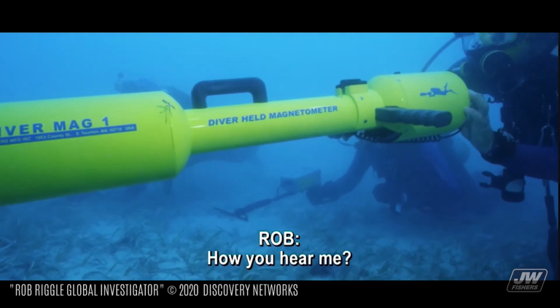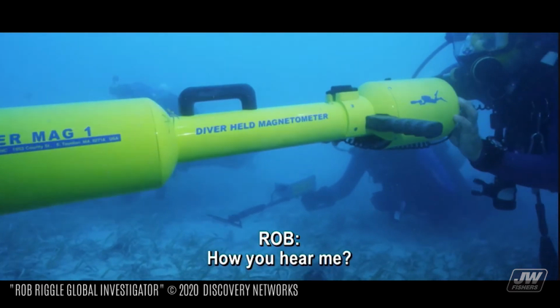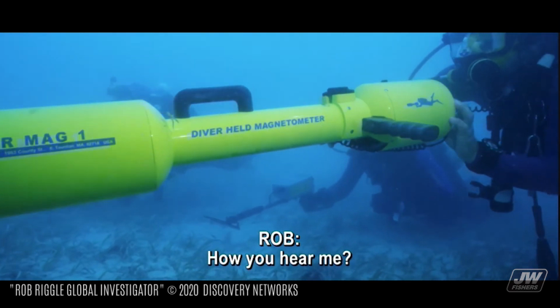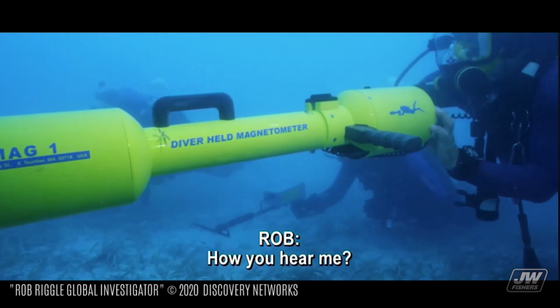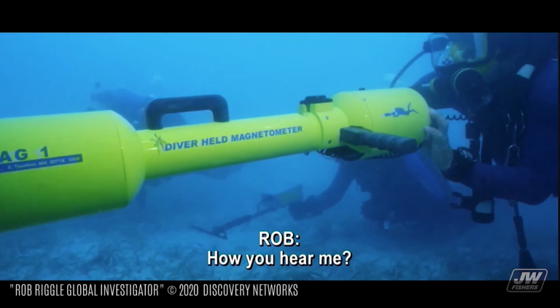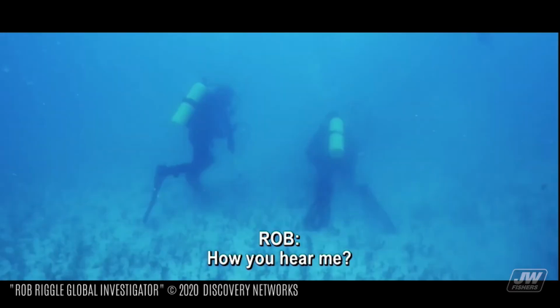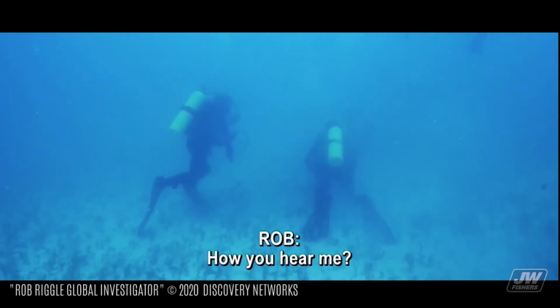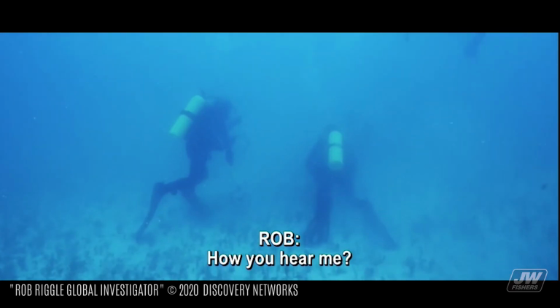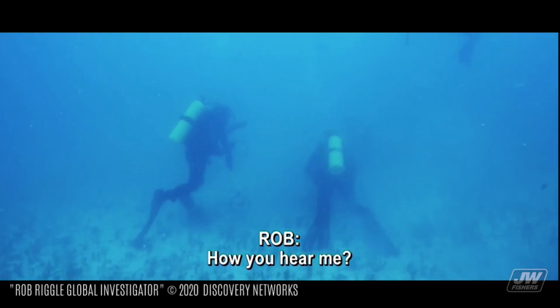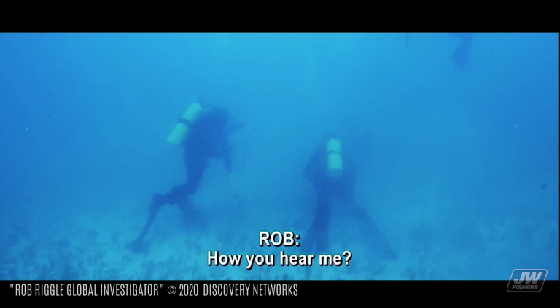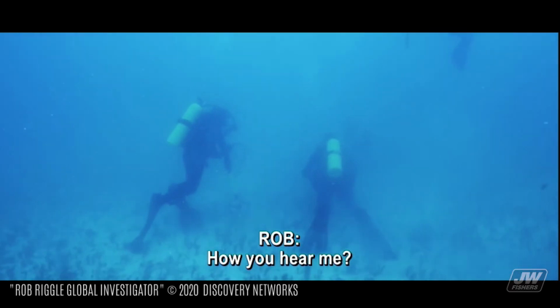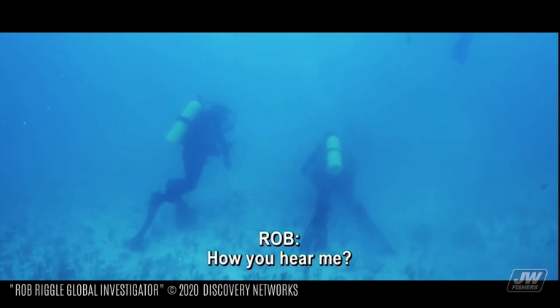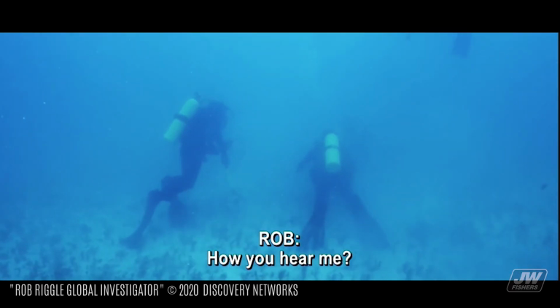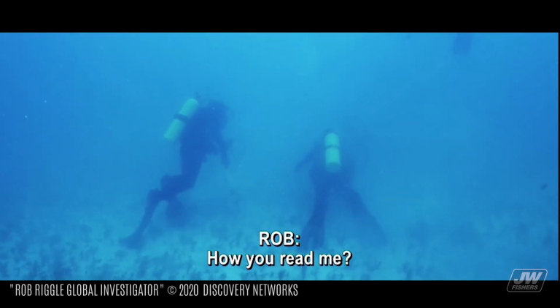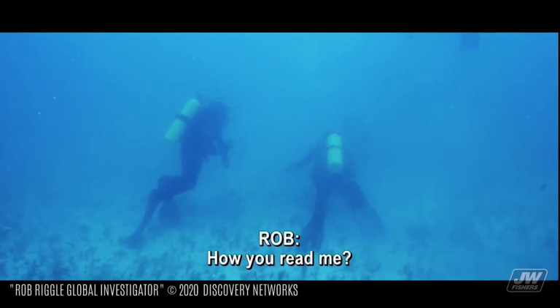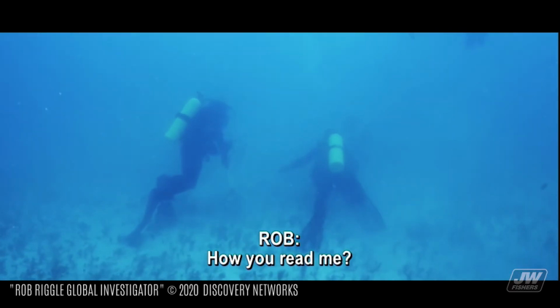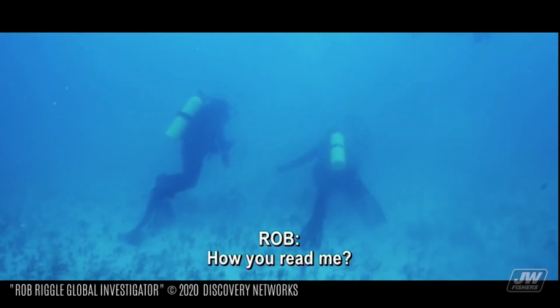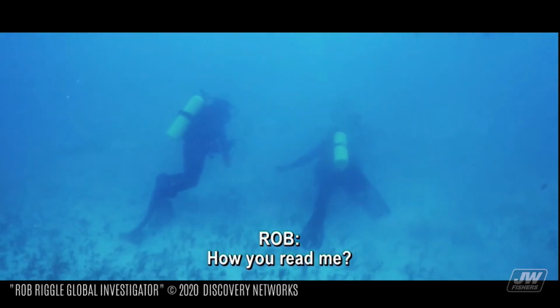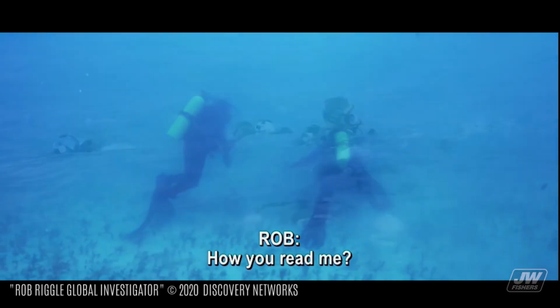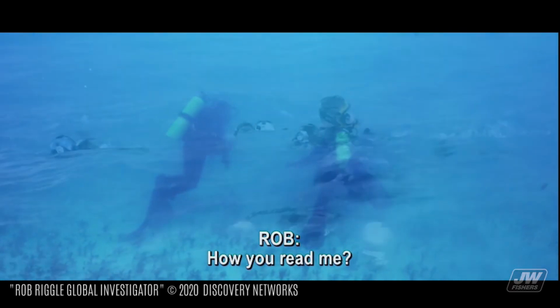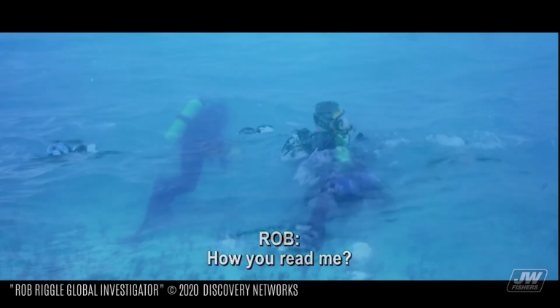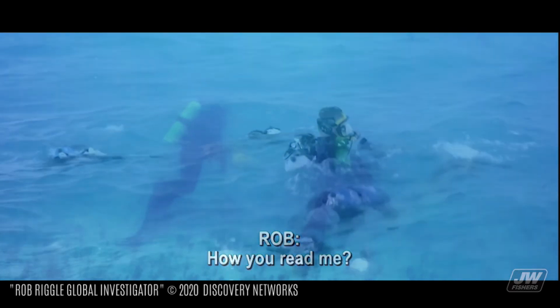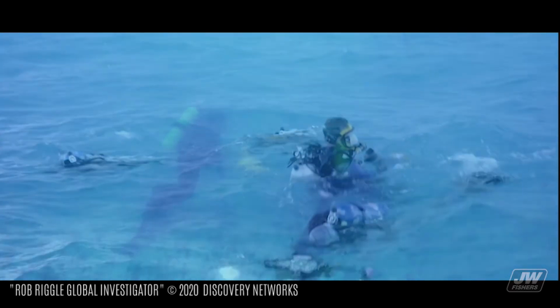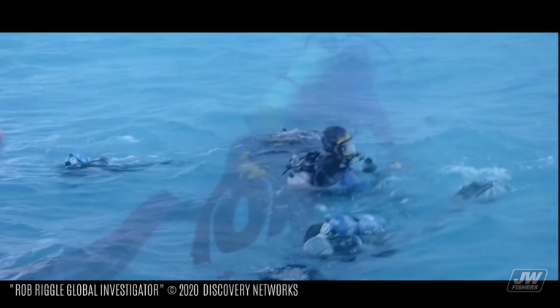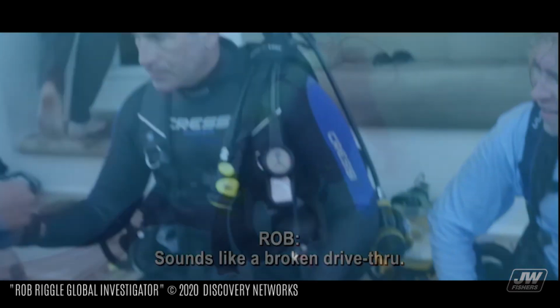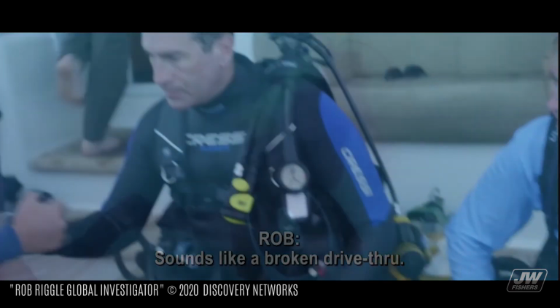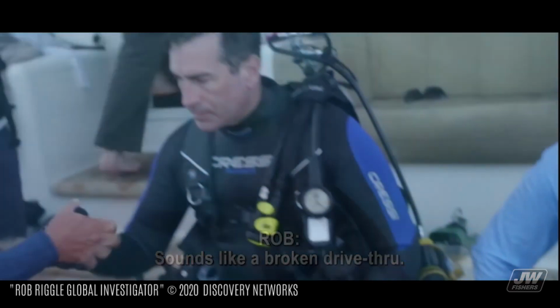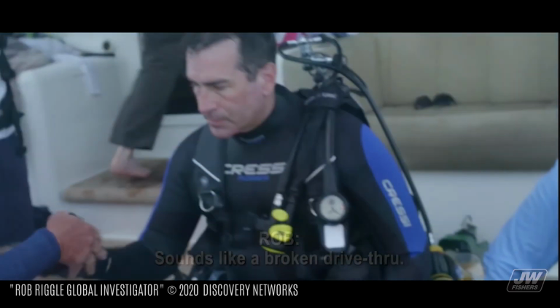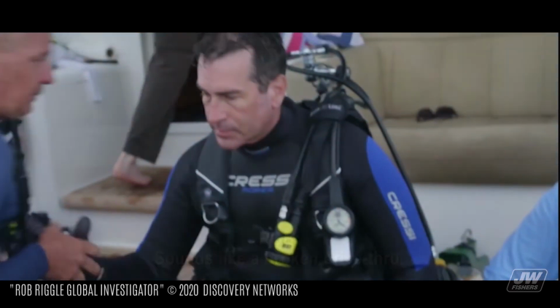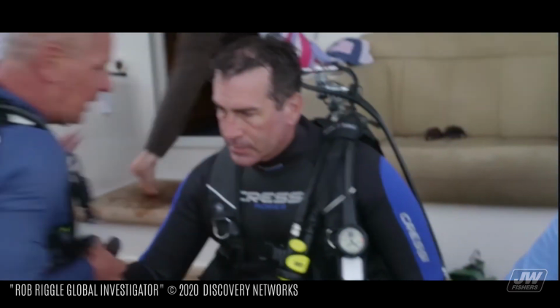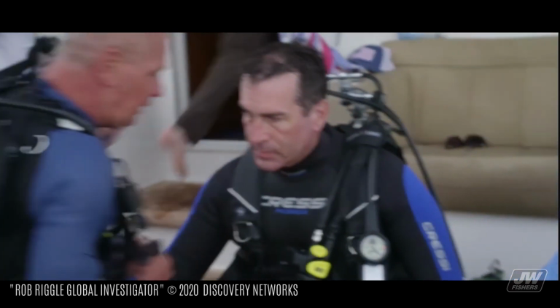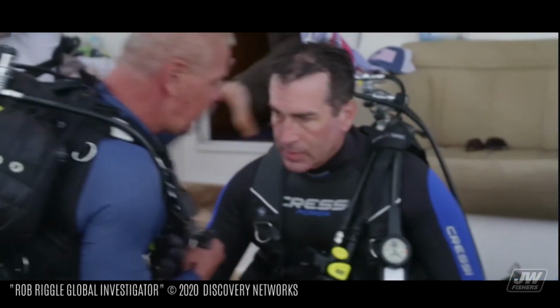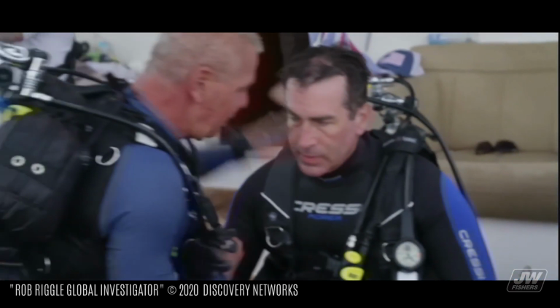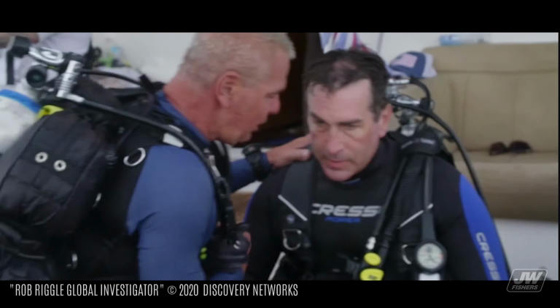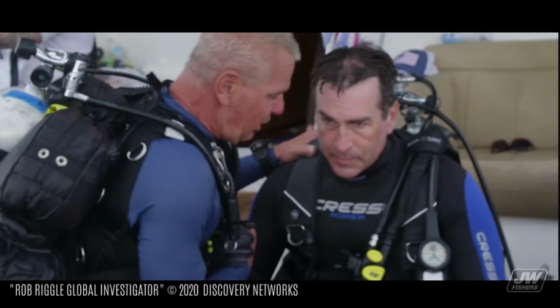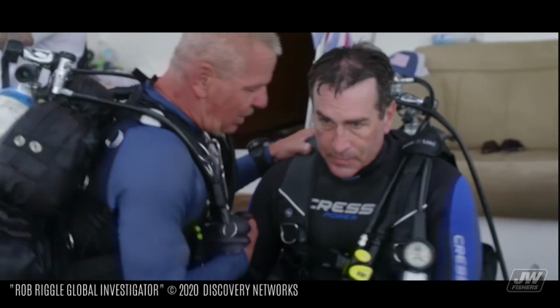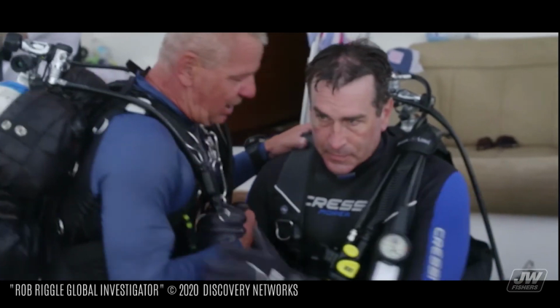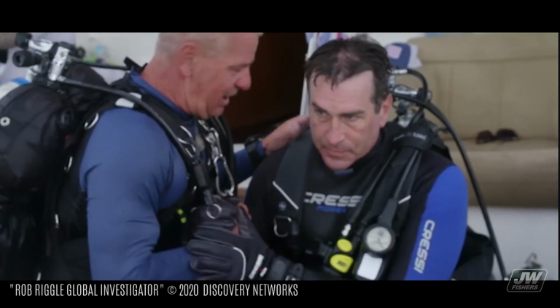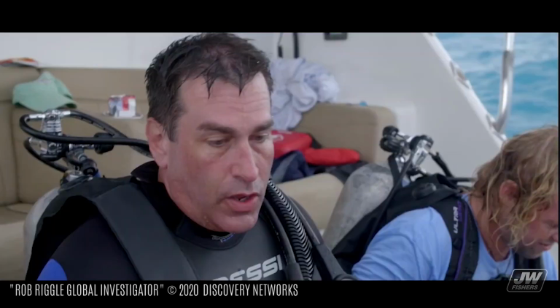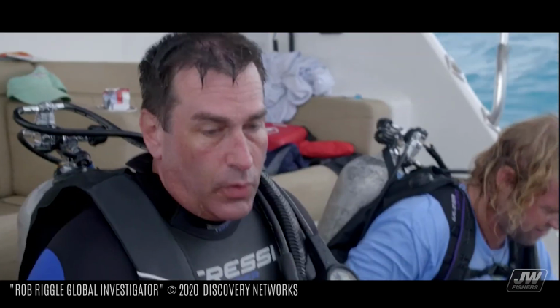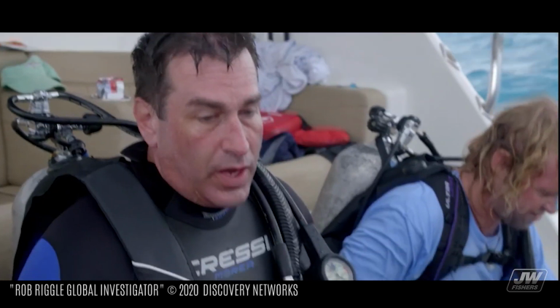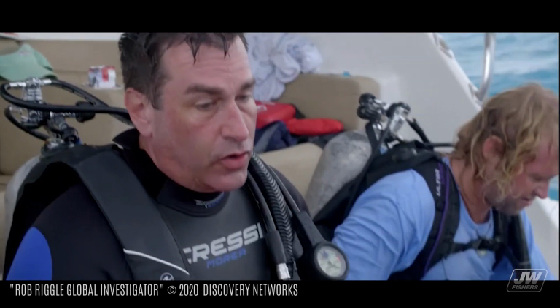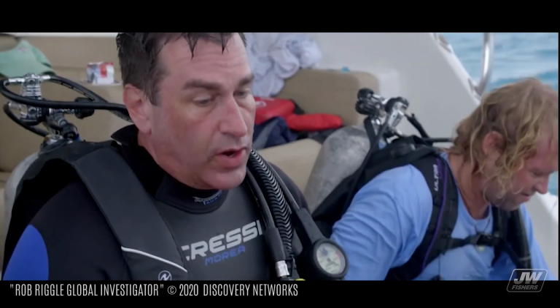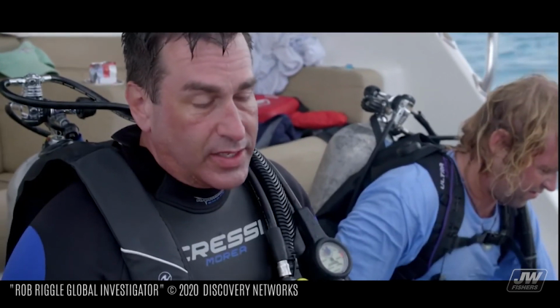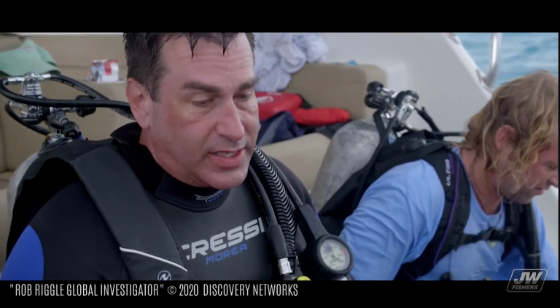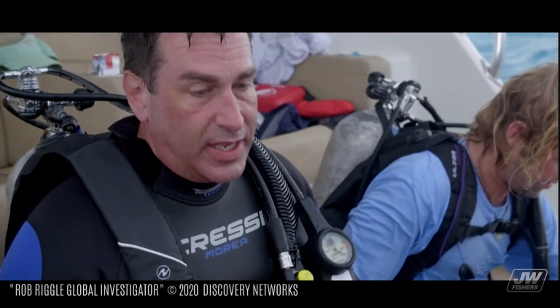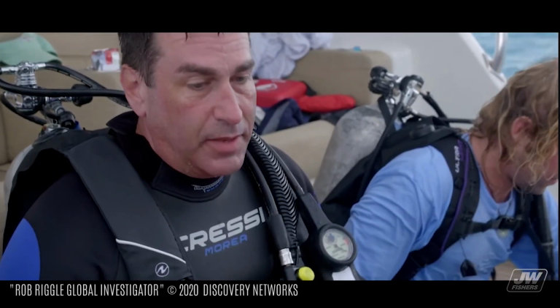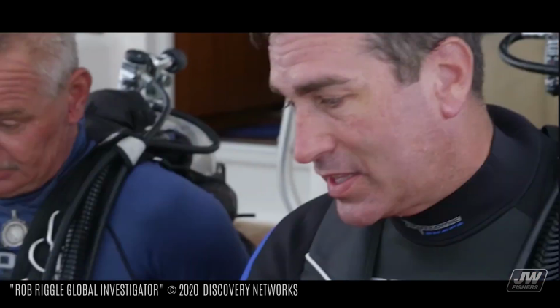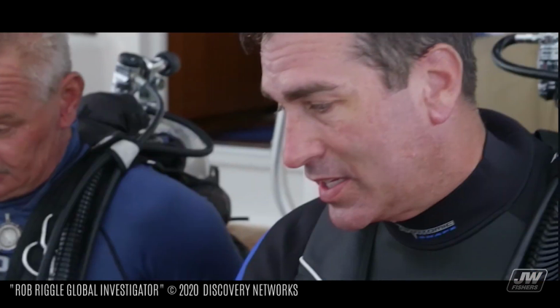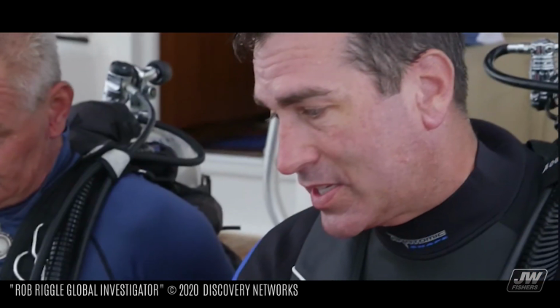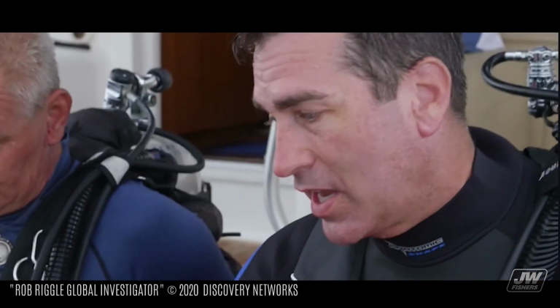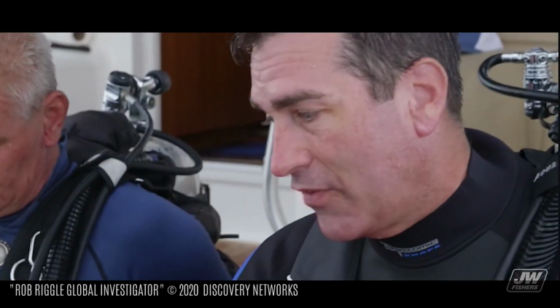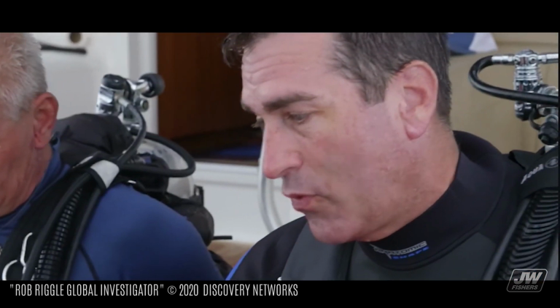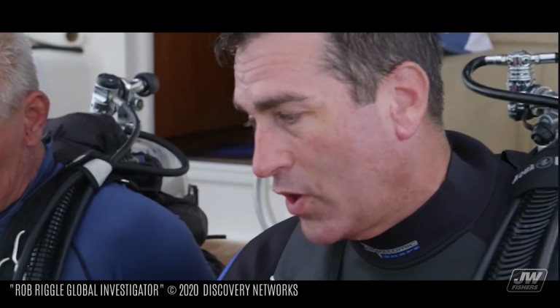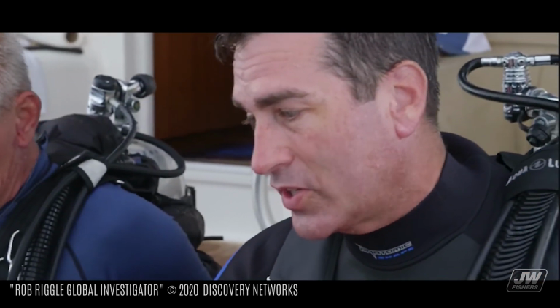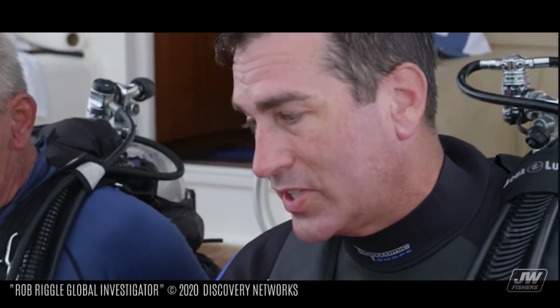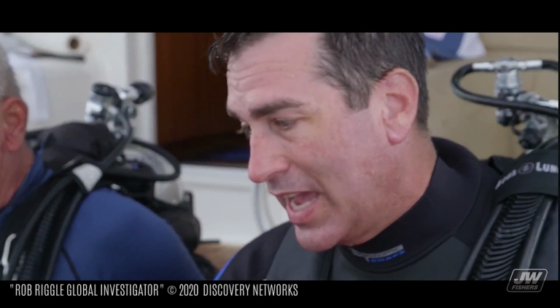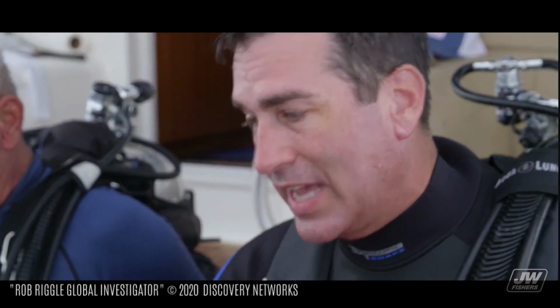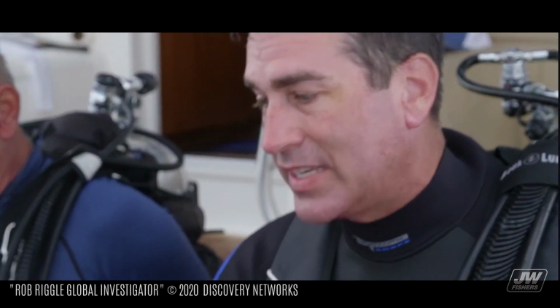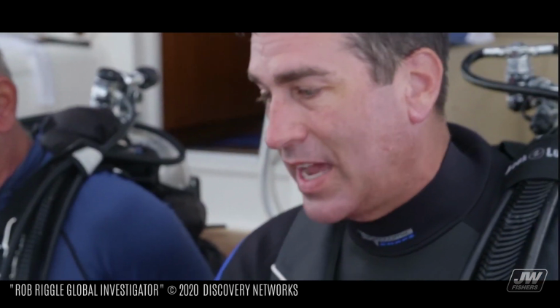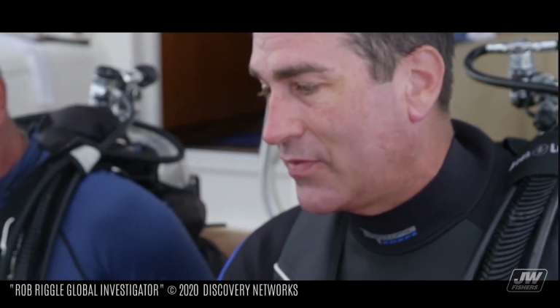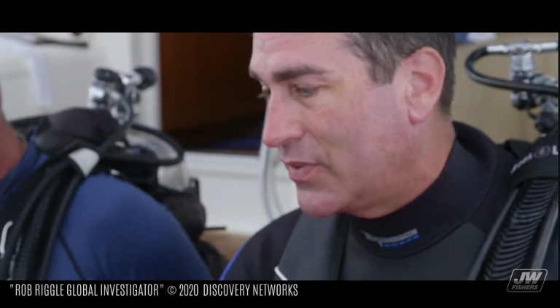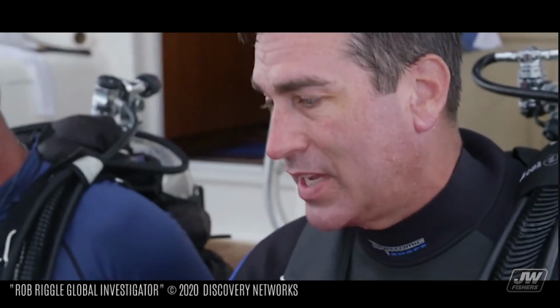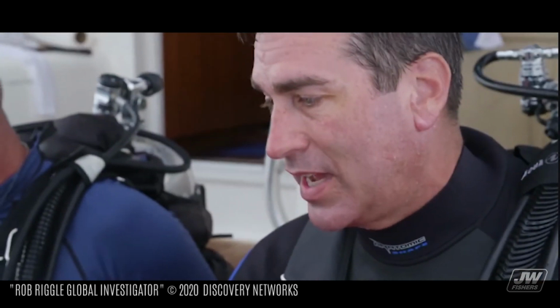How are you reading me? Sure, man. We had a great team. This stuff works as advertised.